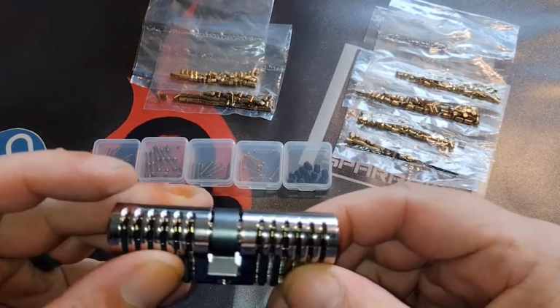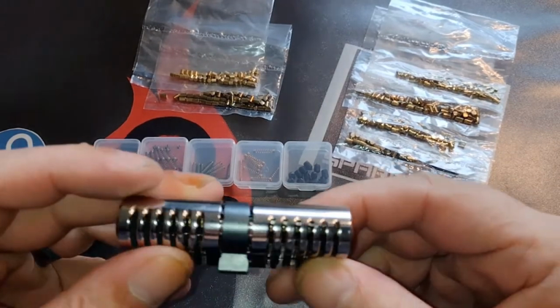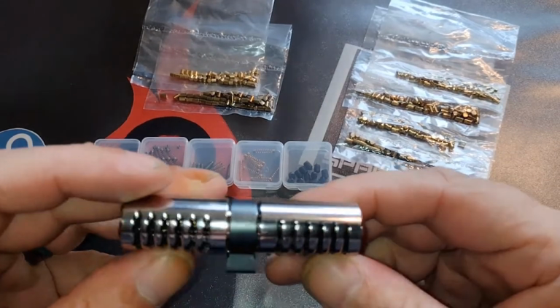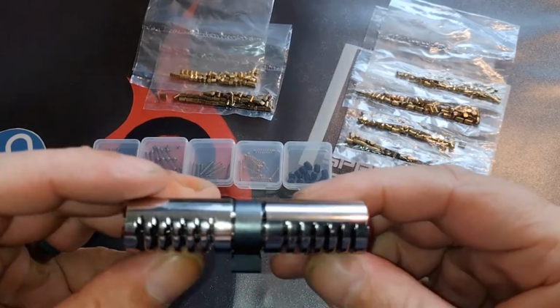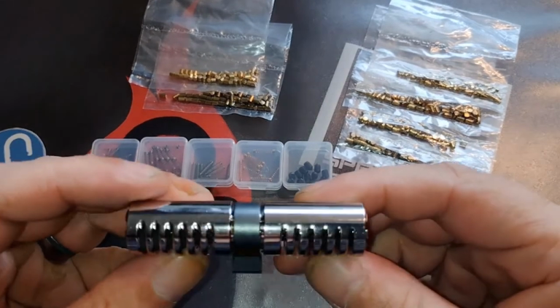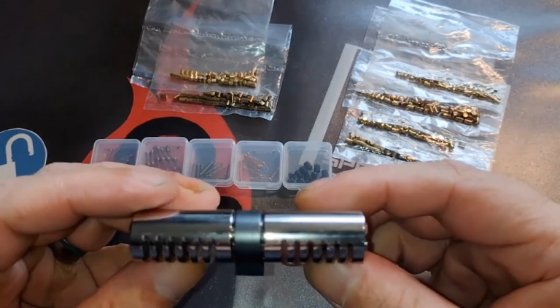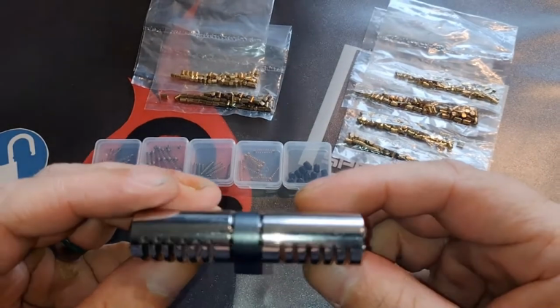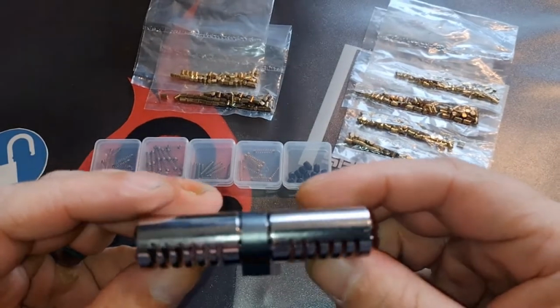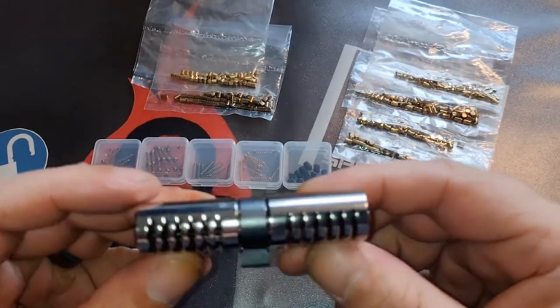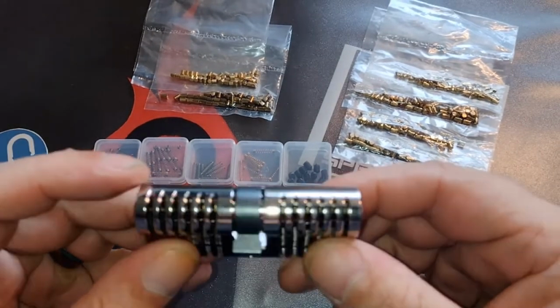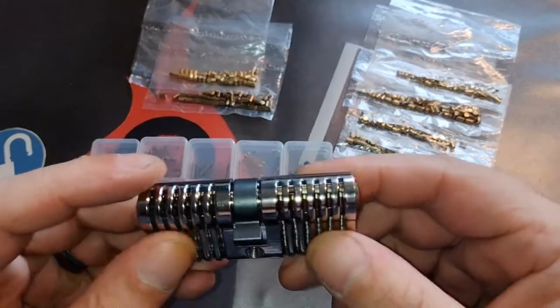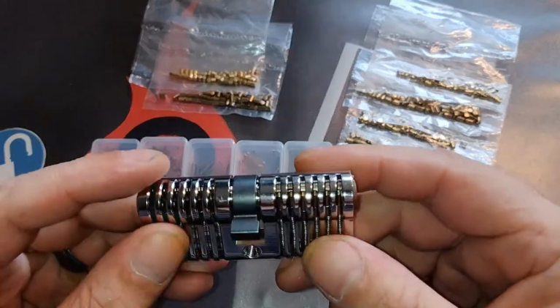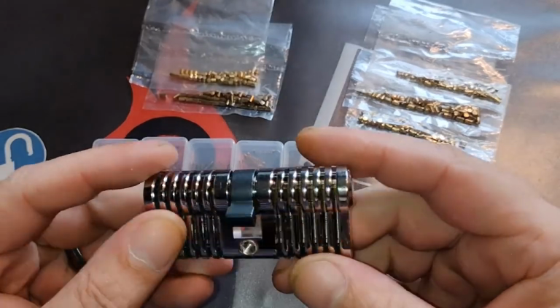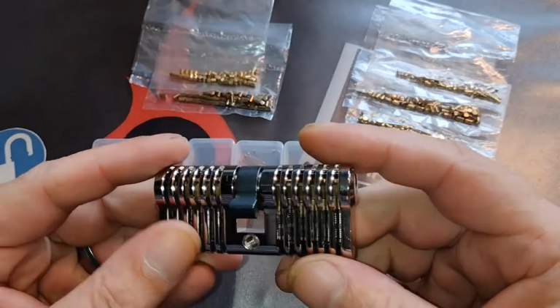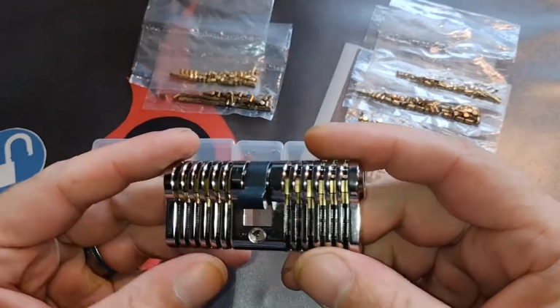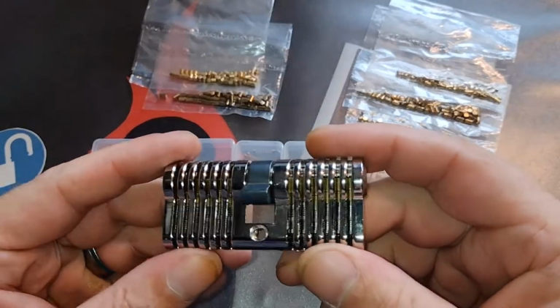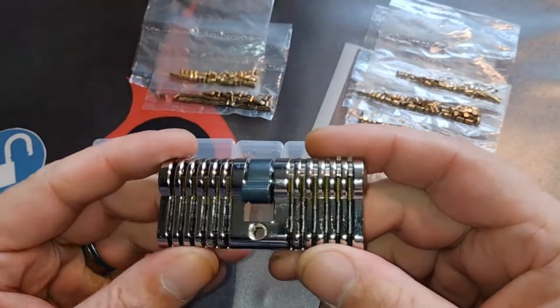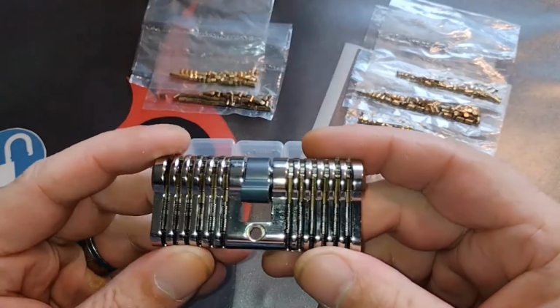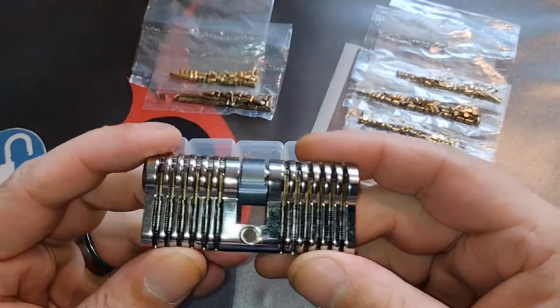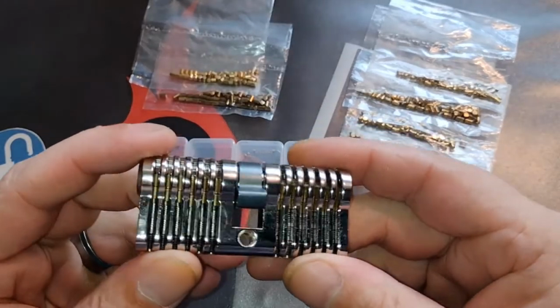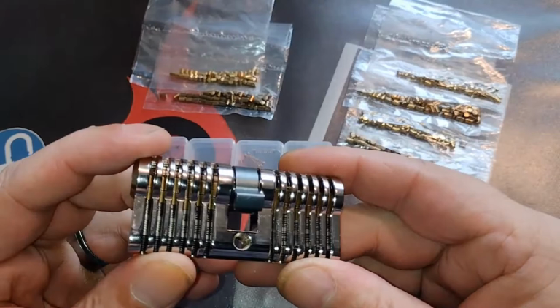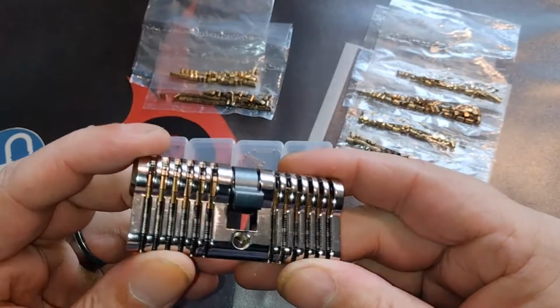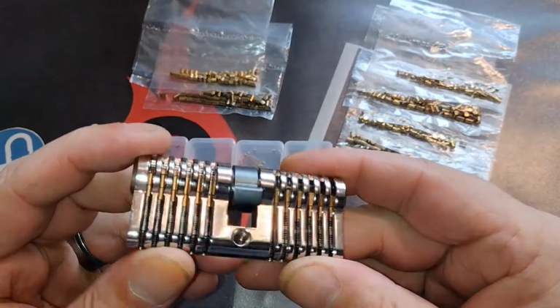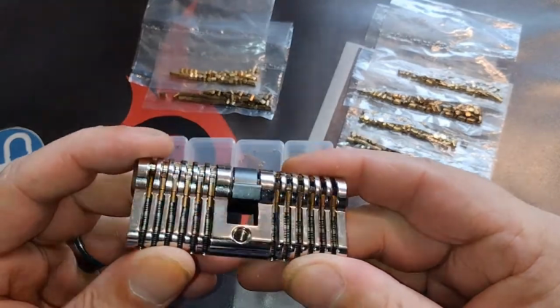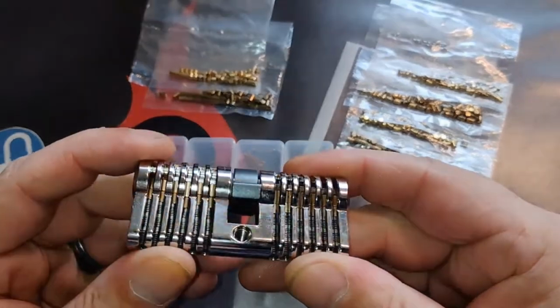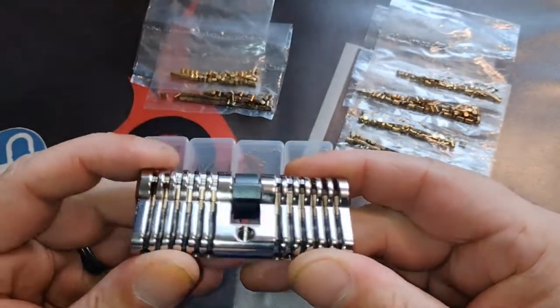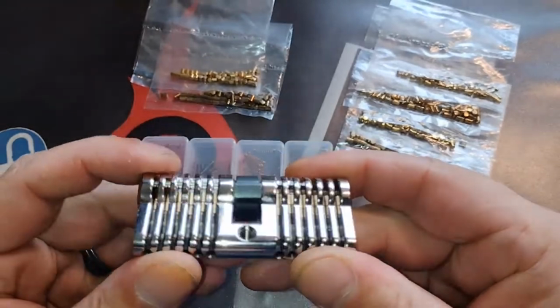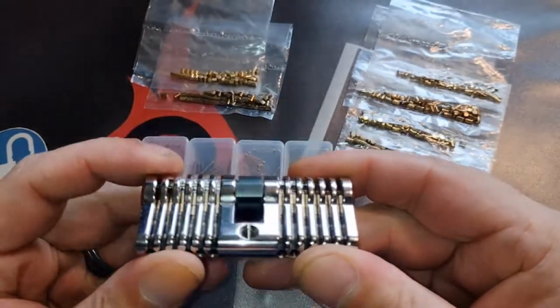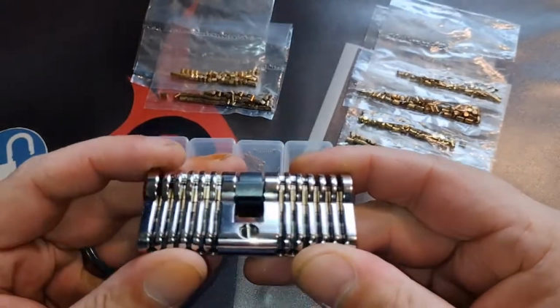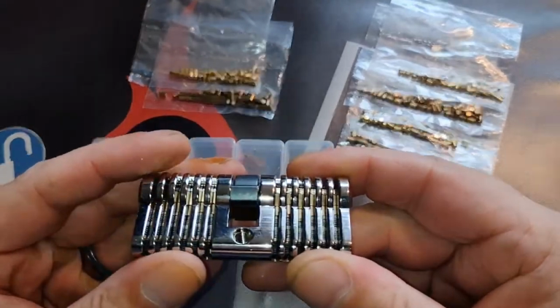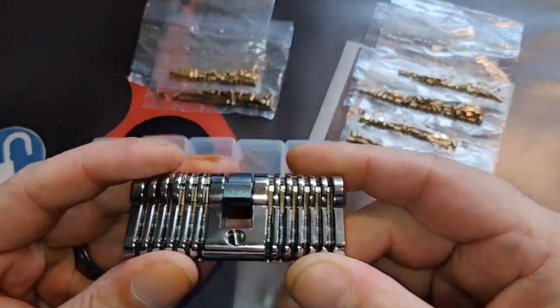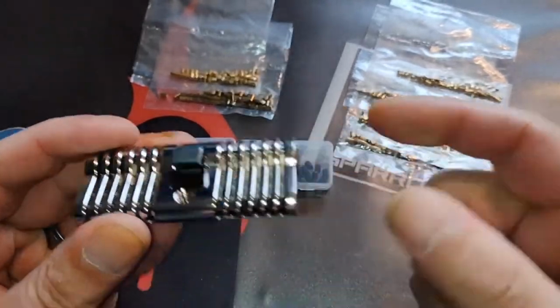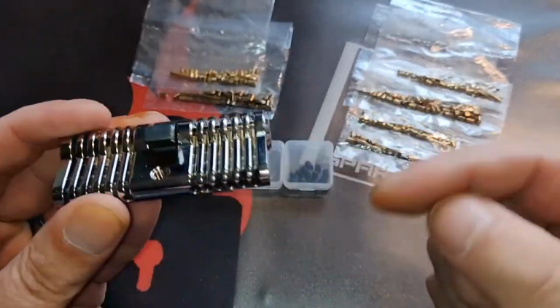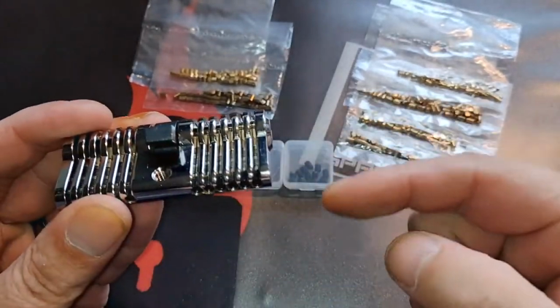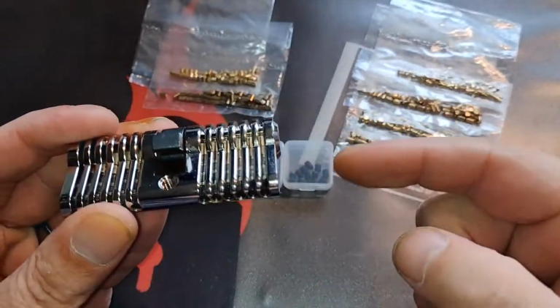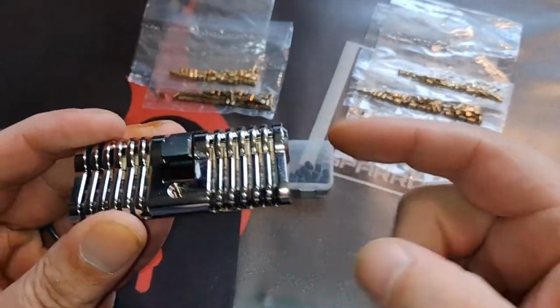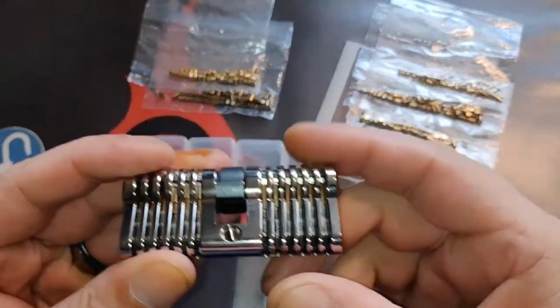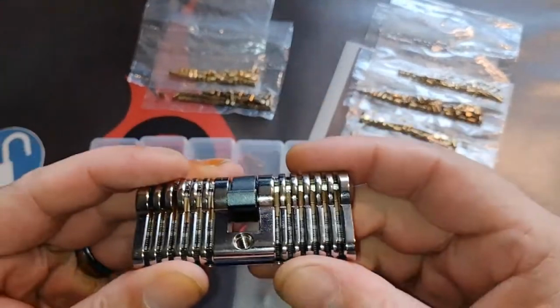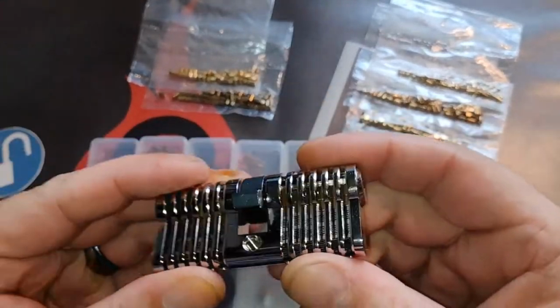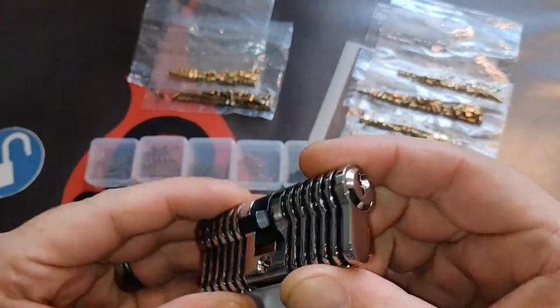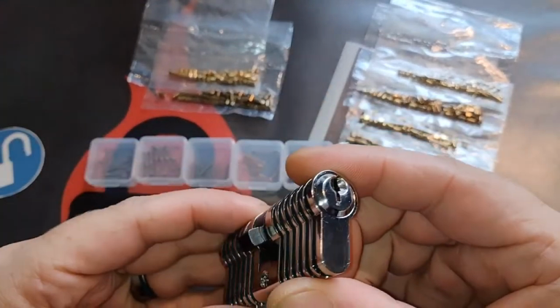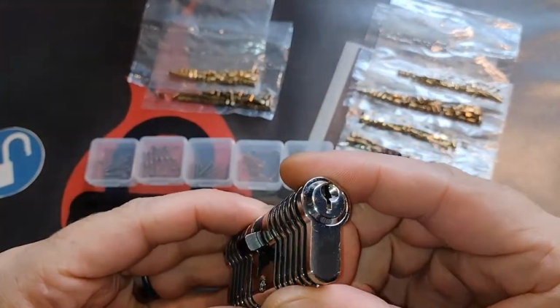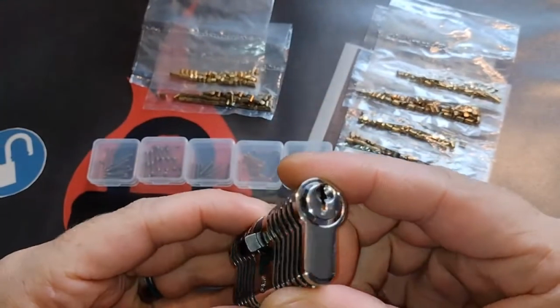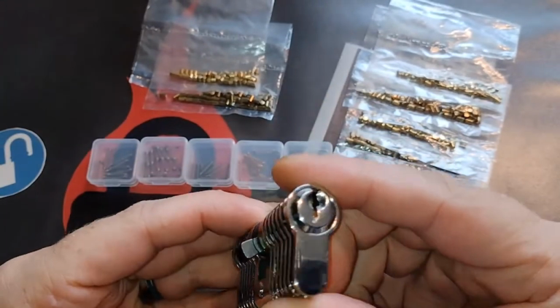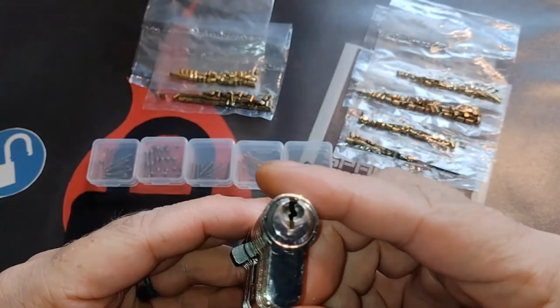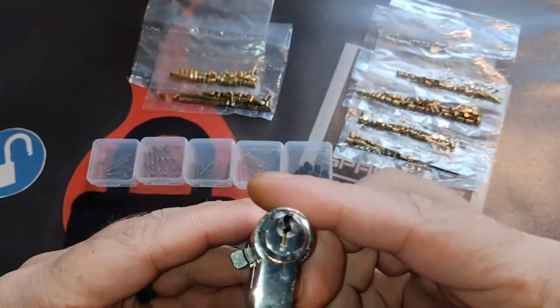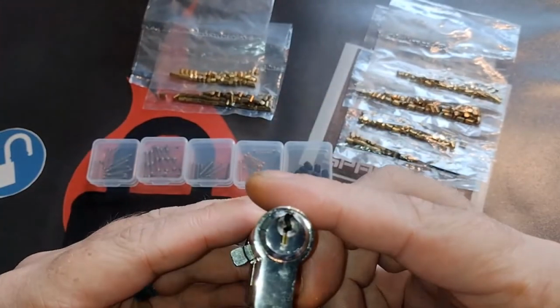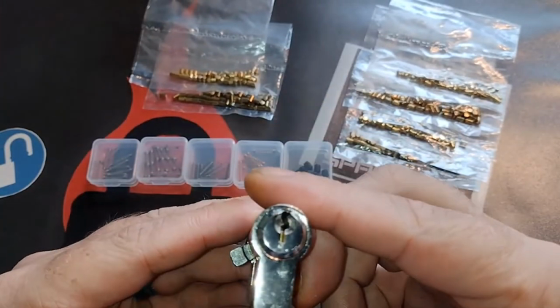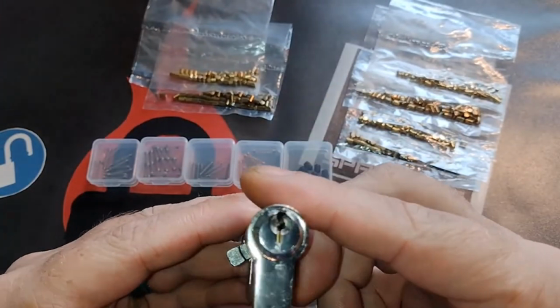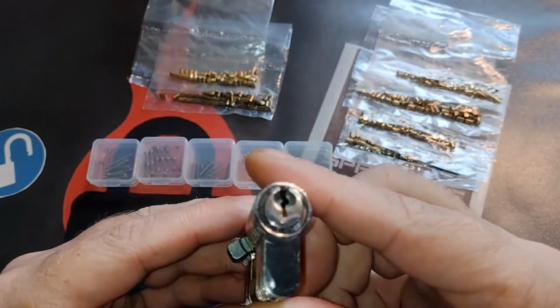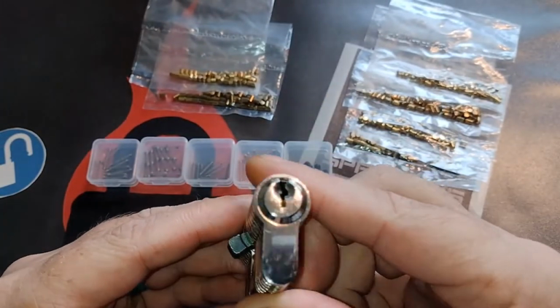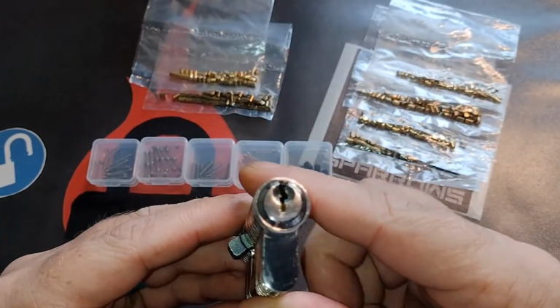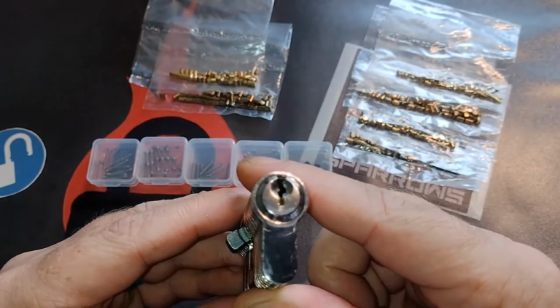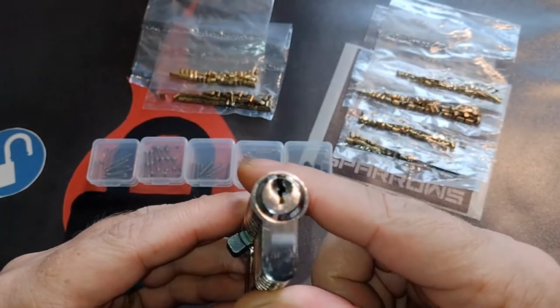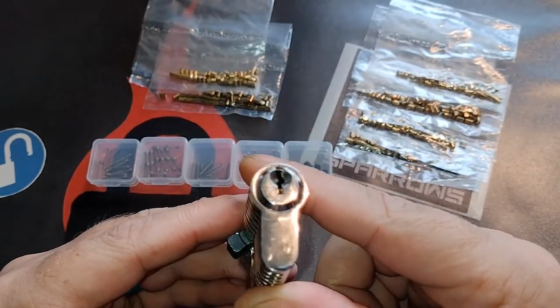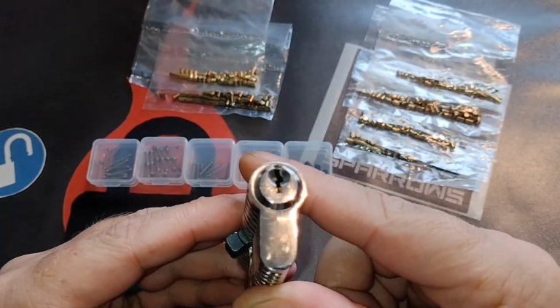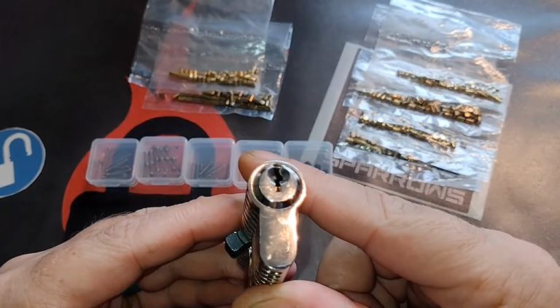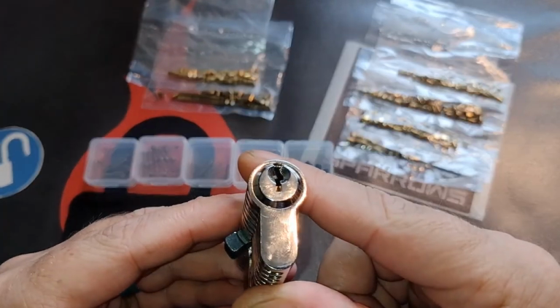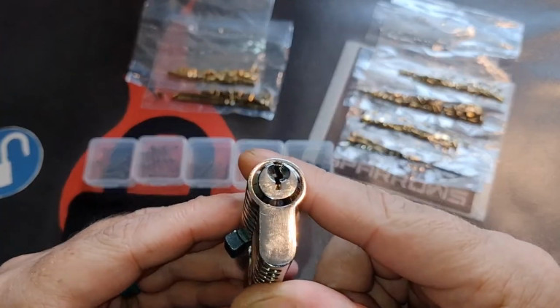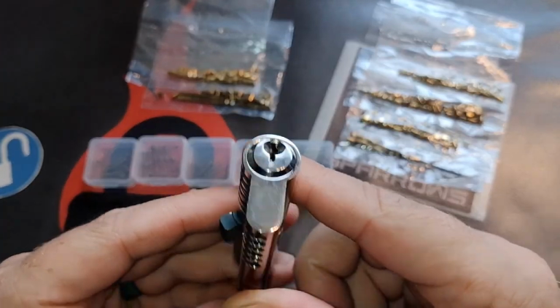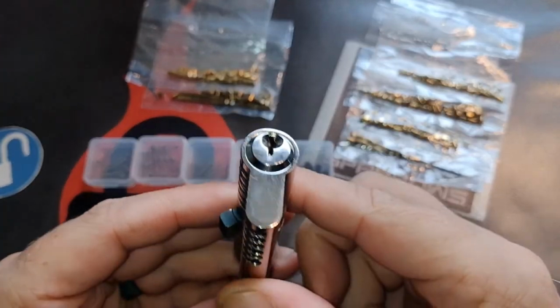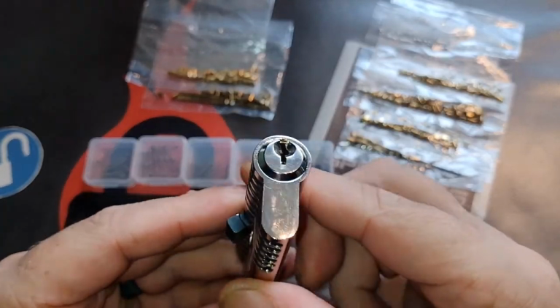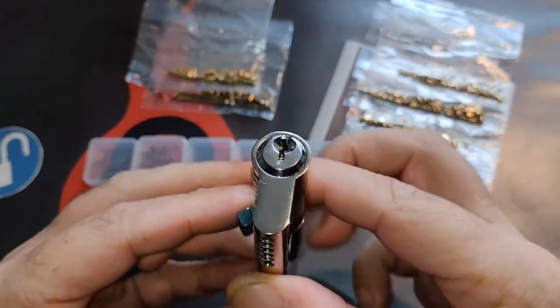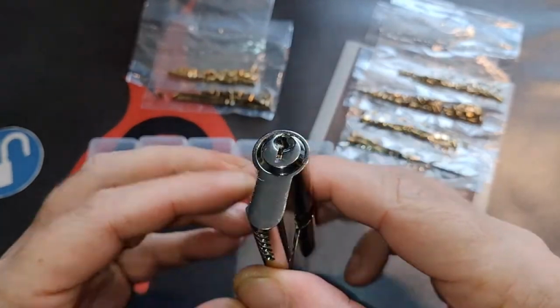If you have any questions, remarks, or other ideas about this lock, please leave them below in the comments. I would love to hear your thoughts about this lock.